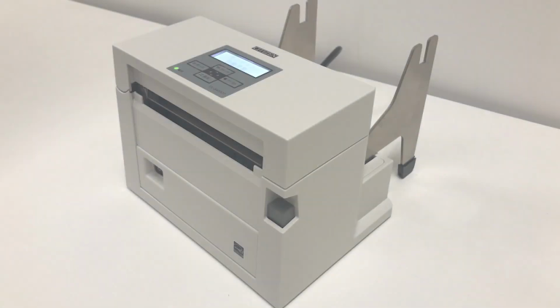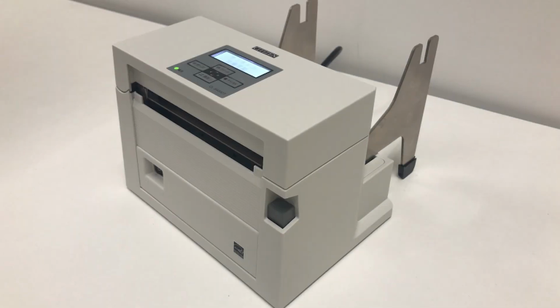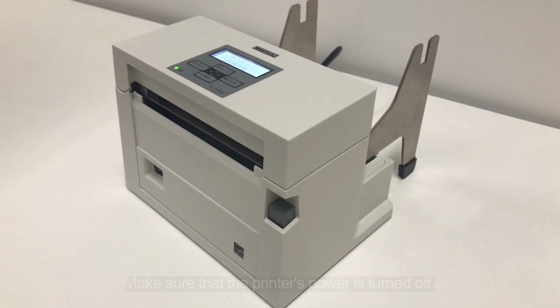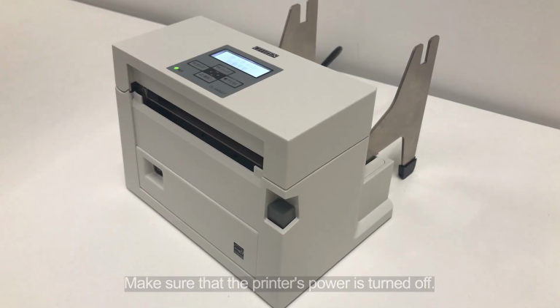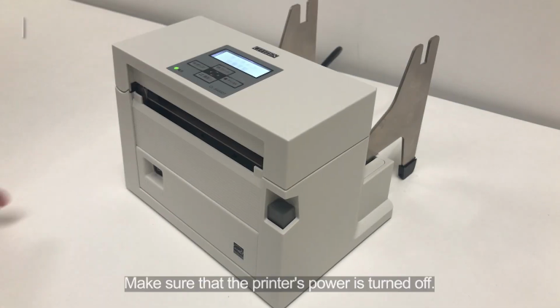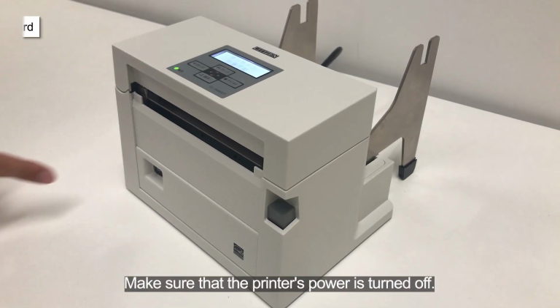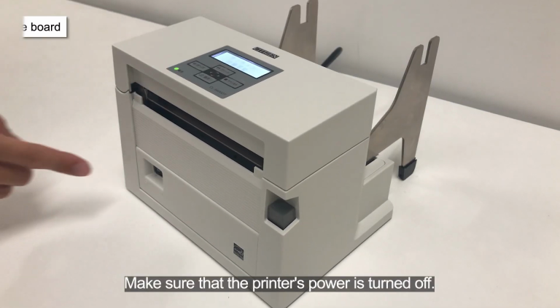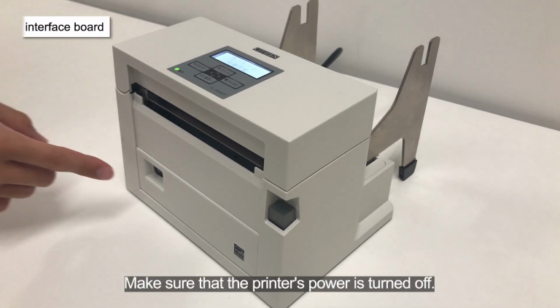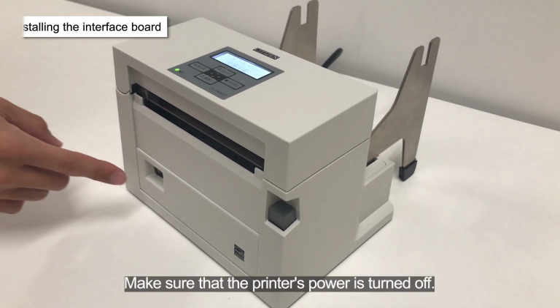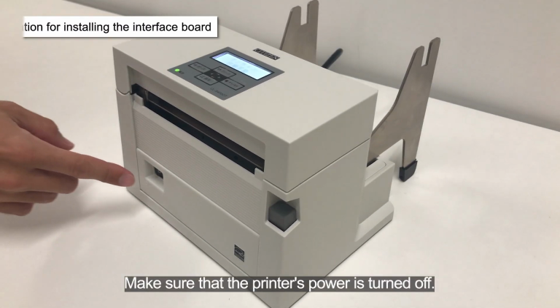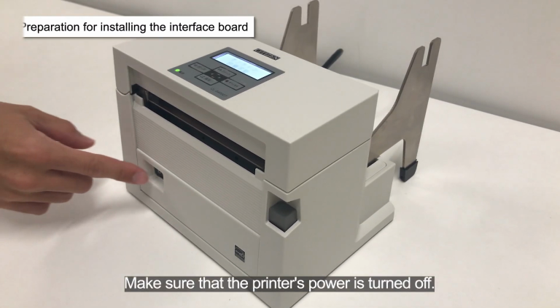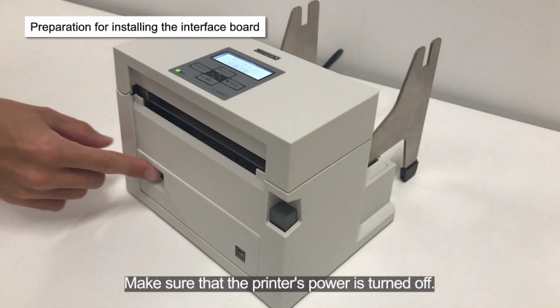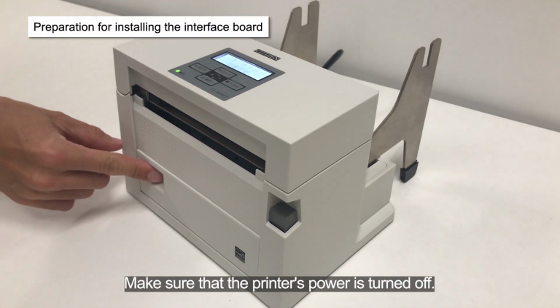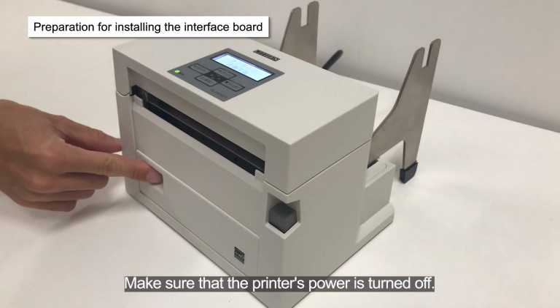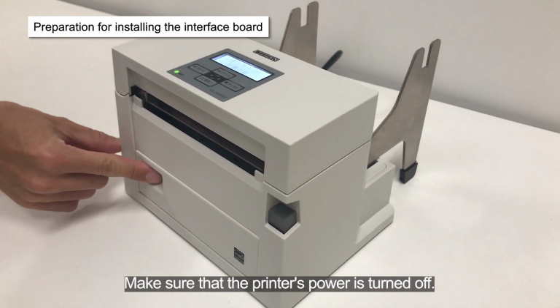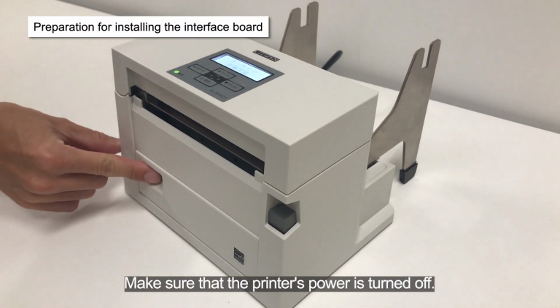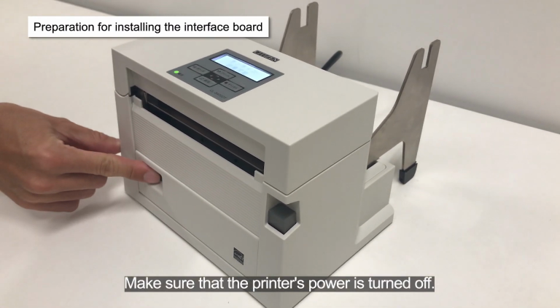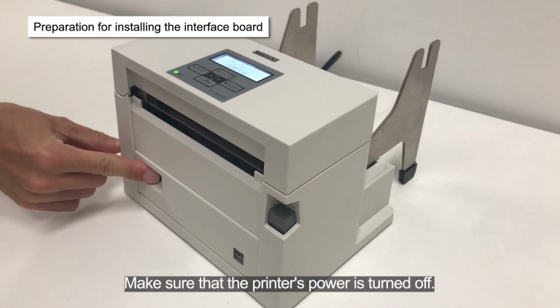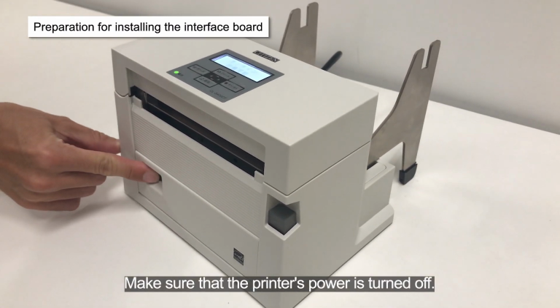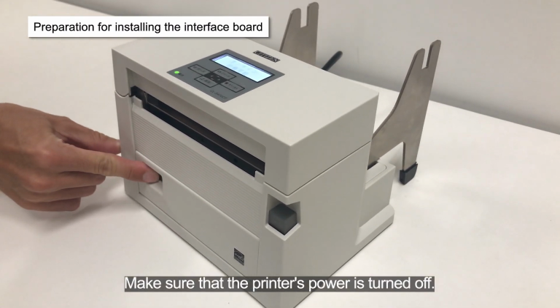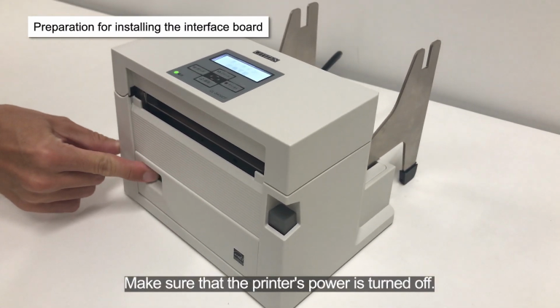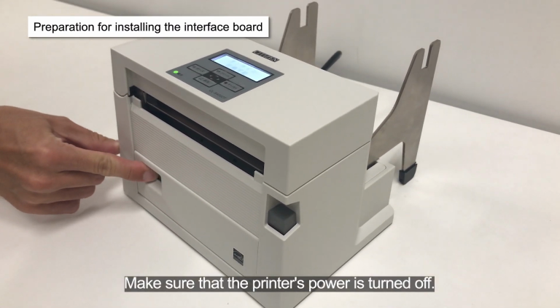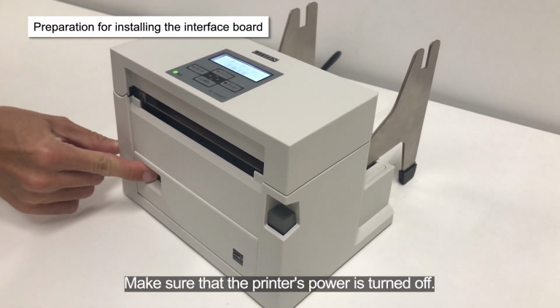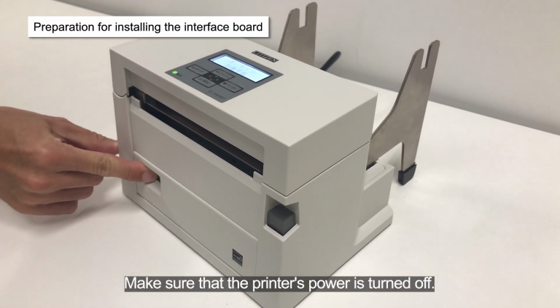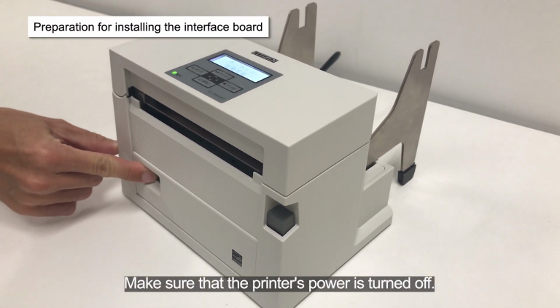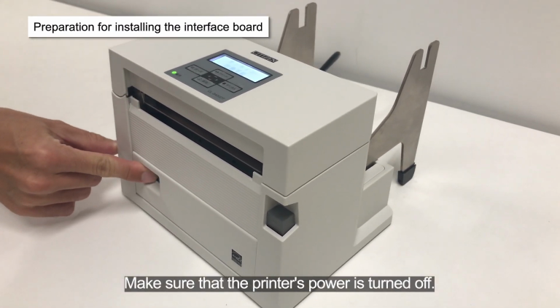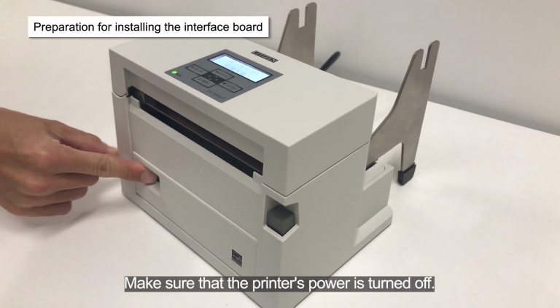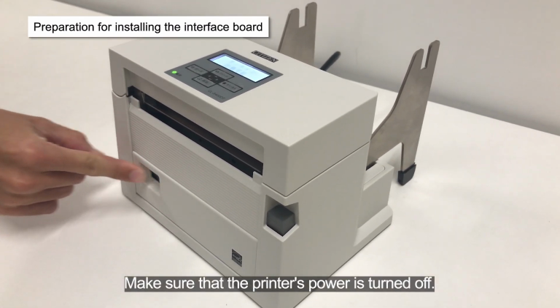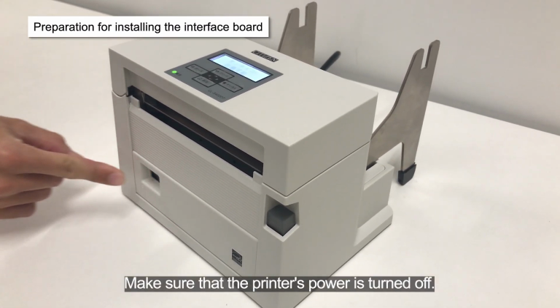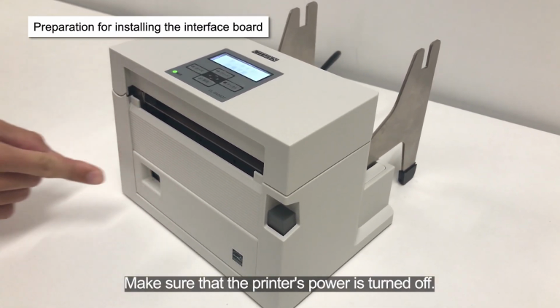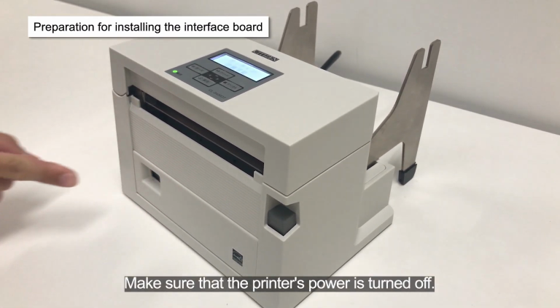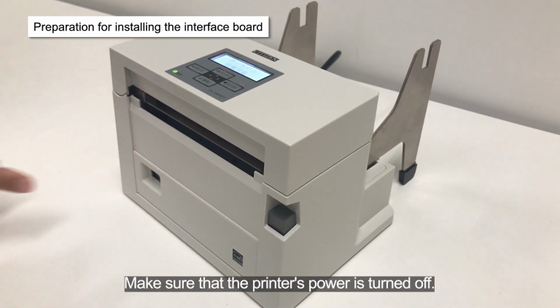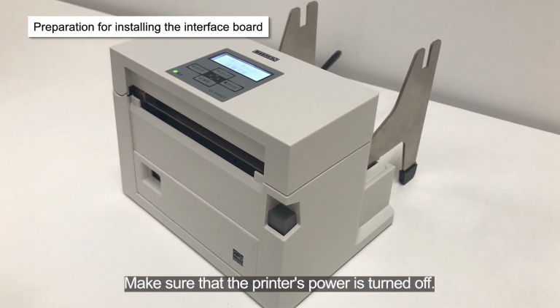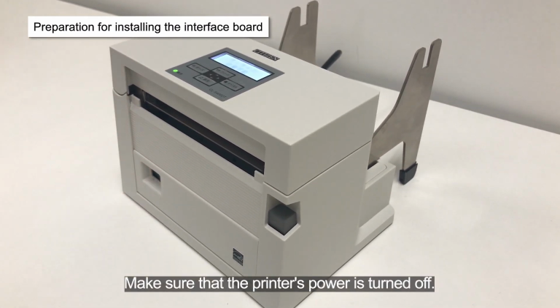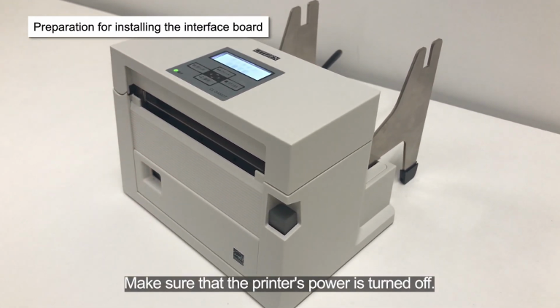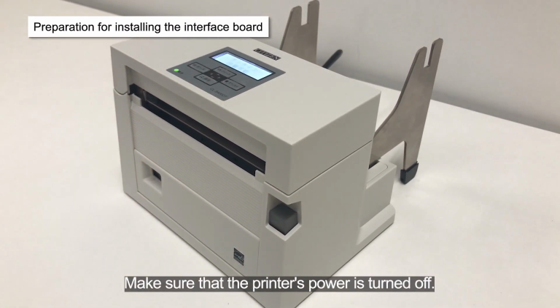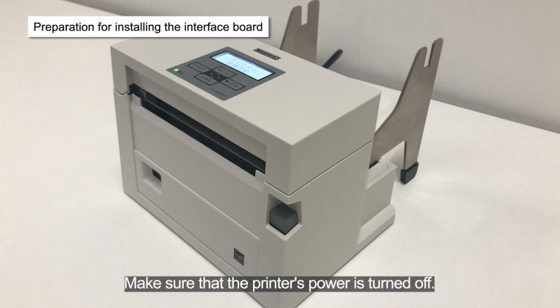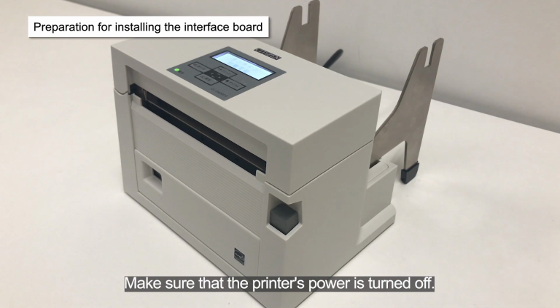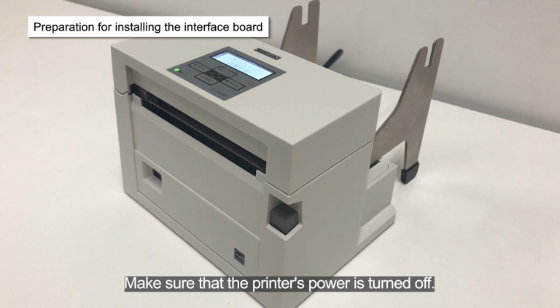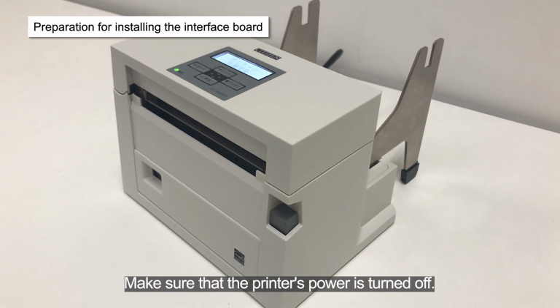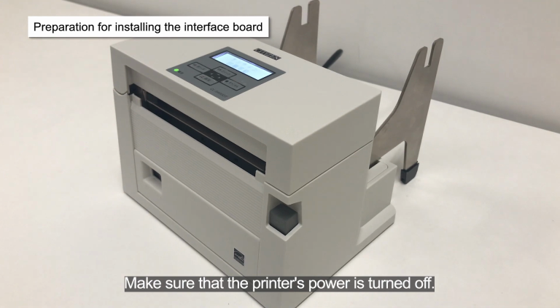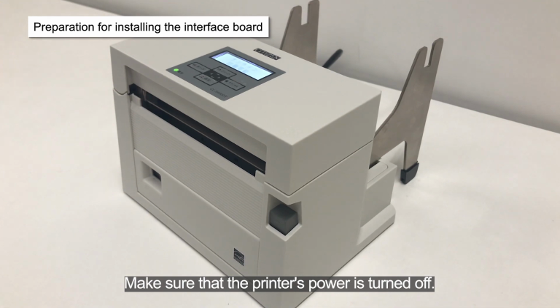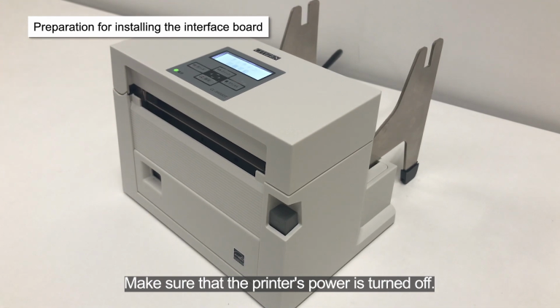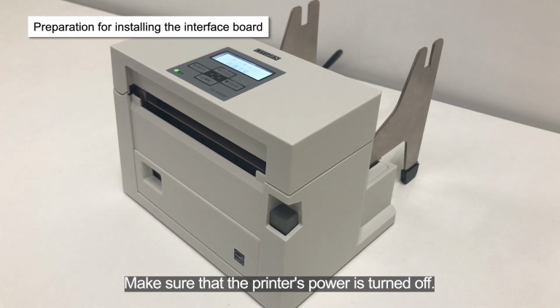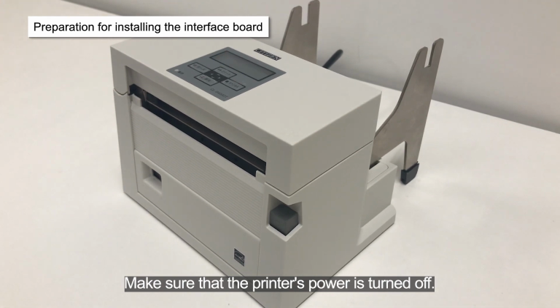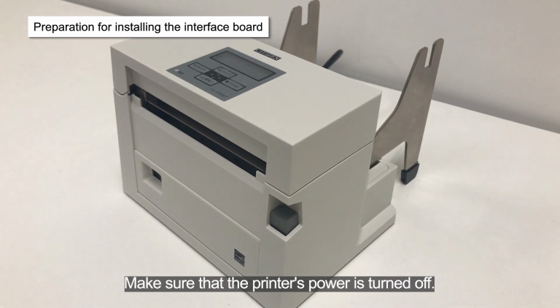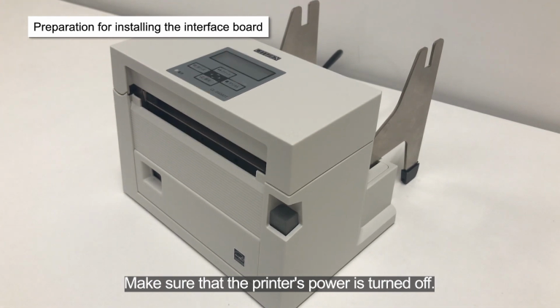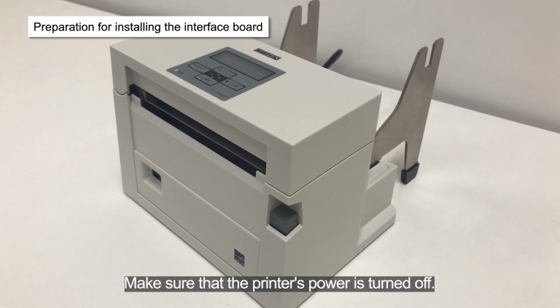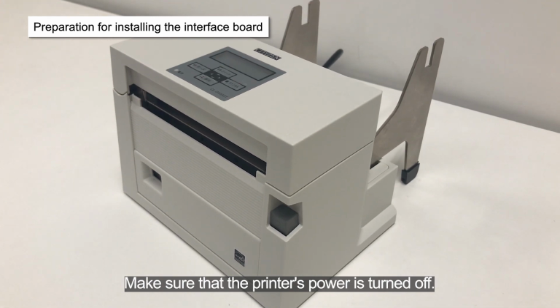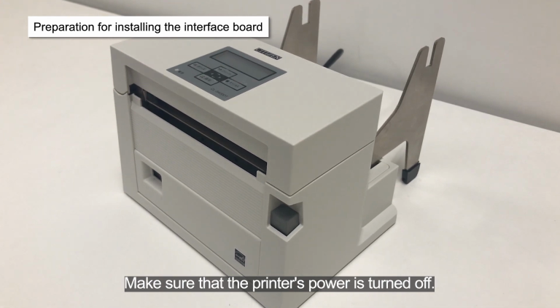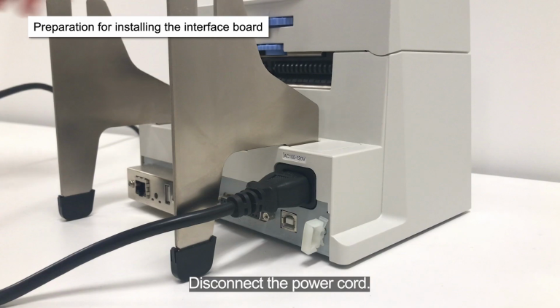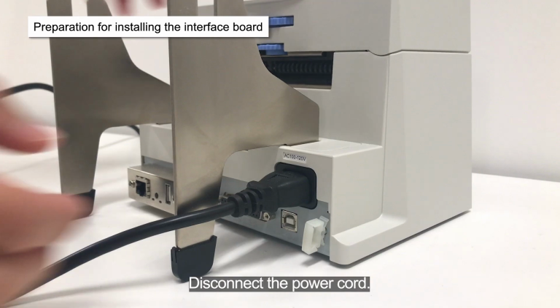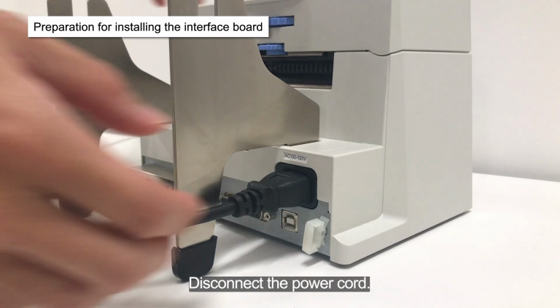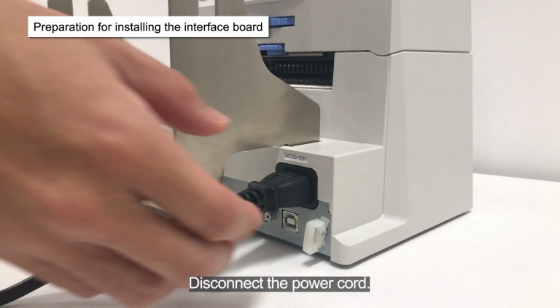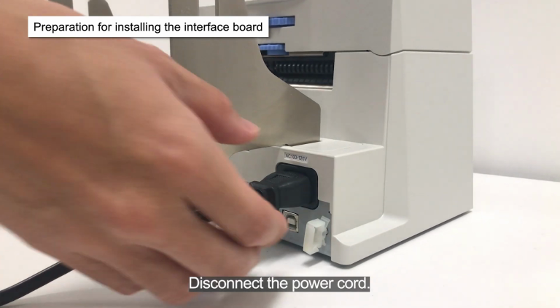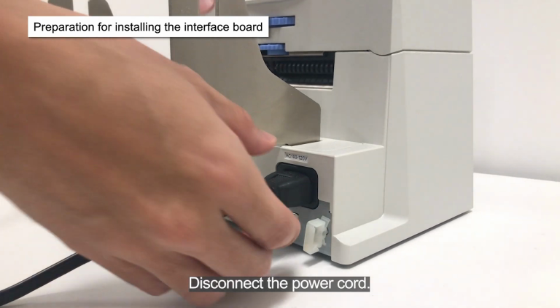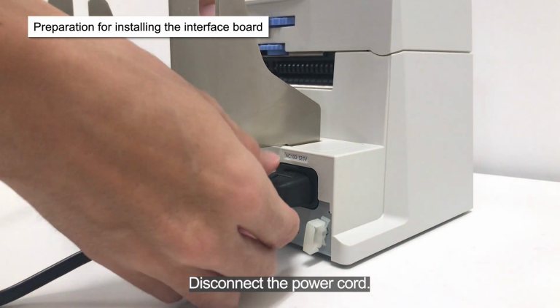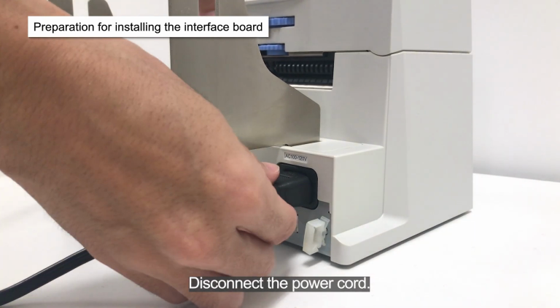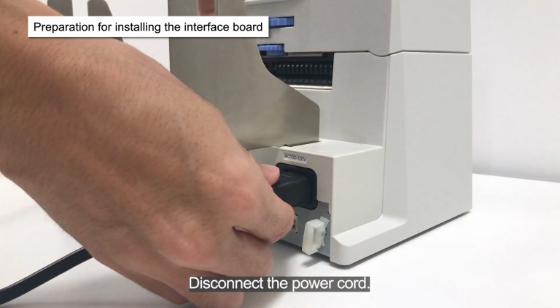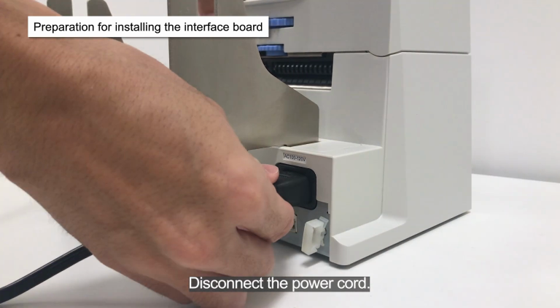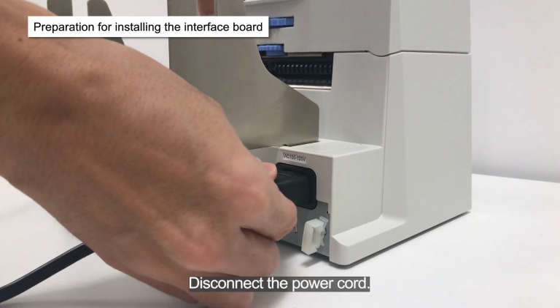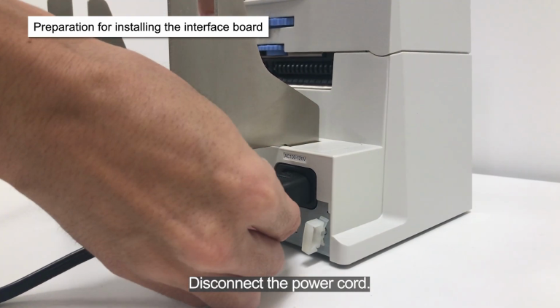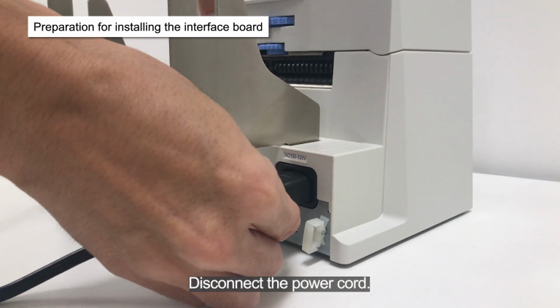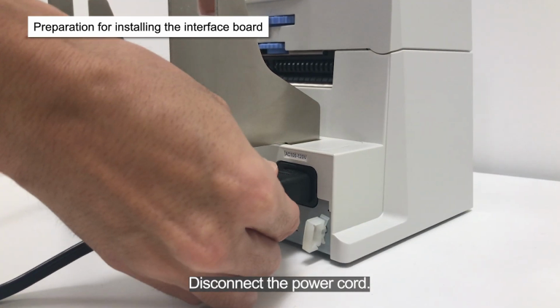Make sure that the printer's power is turned off. Disconnect the power cord.